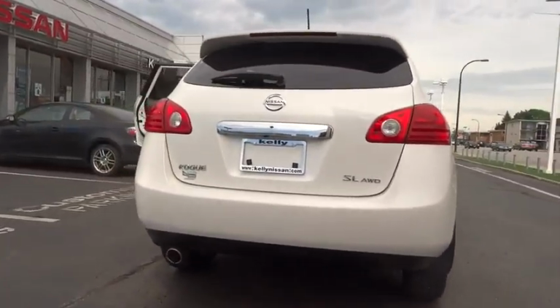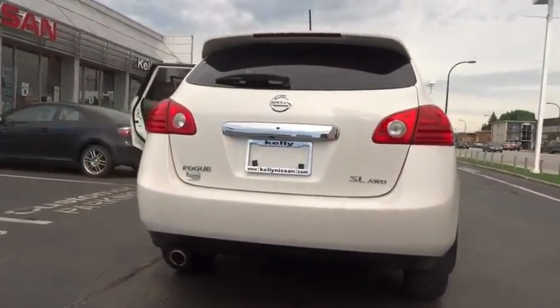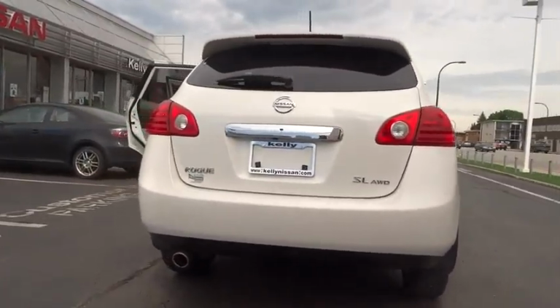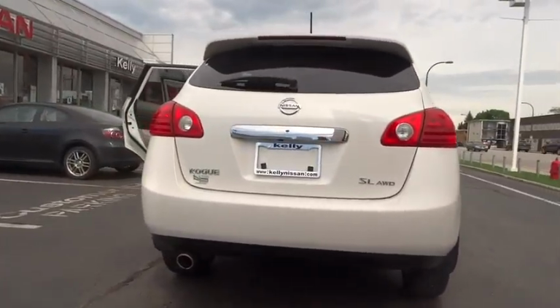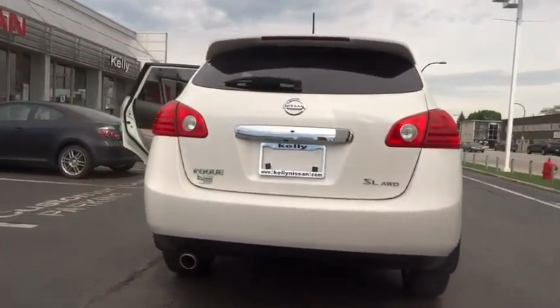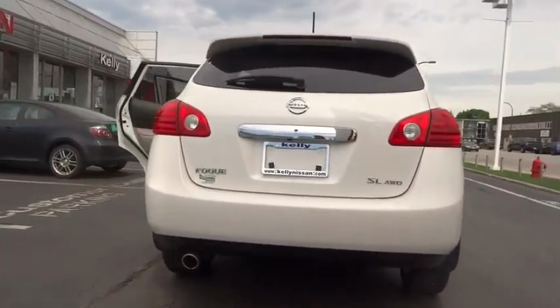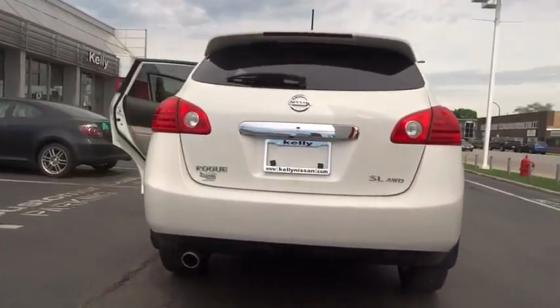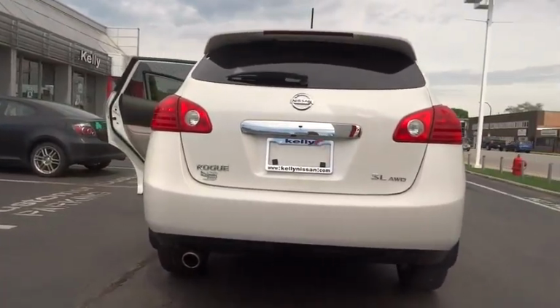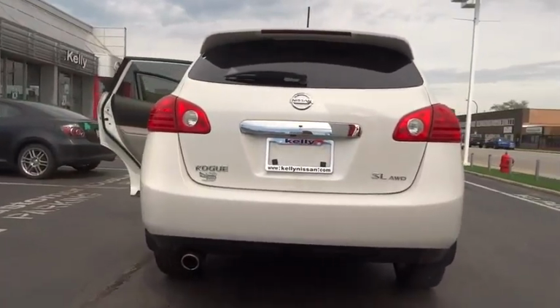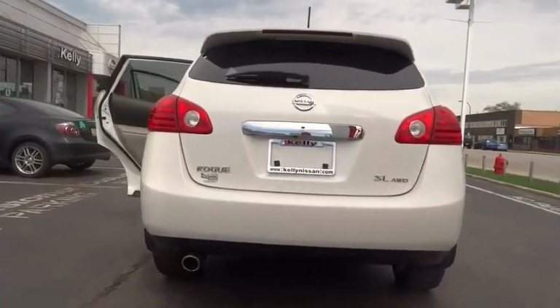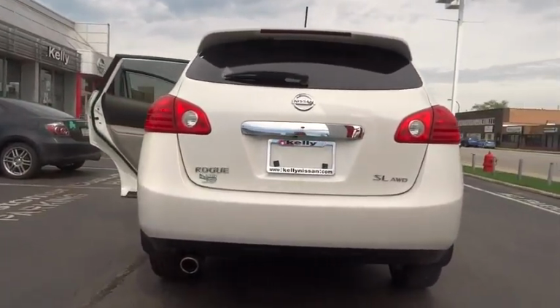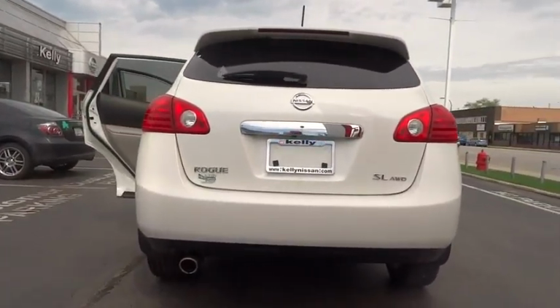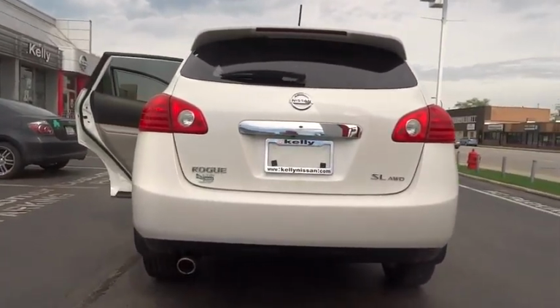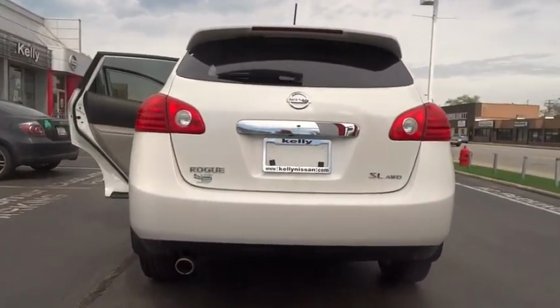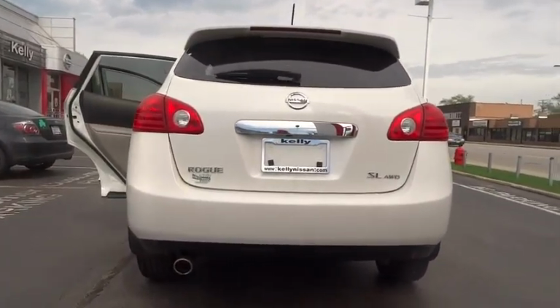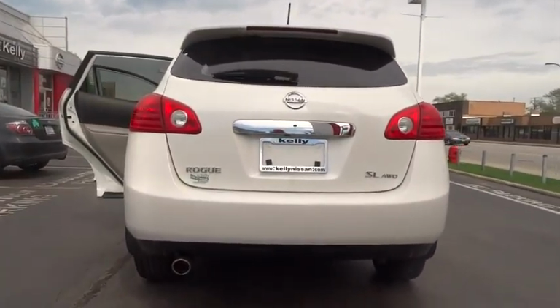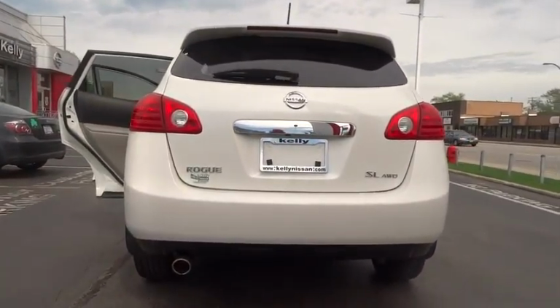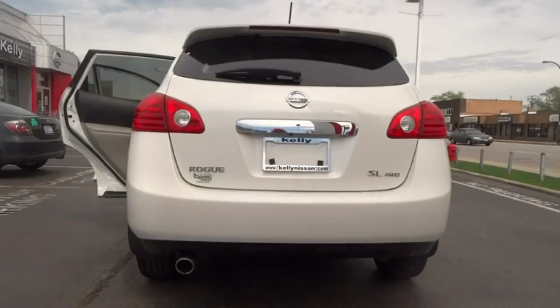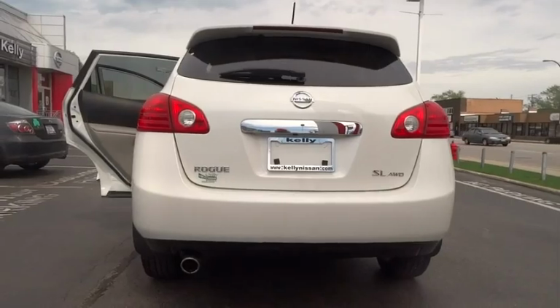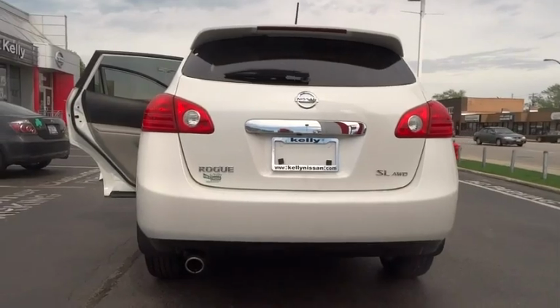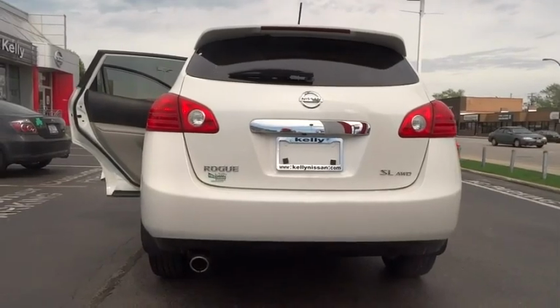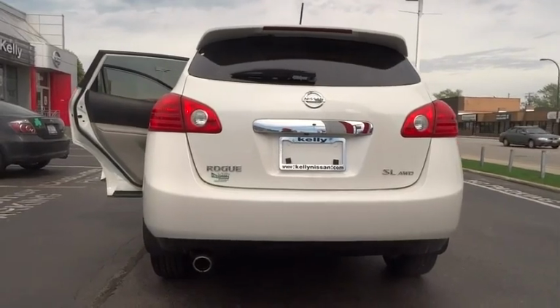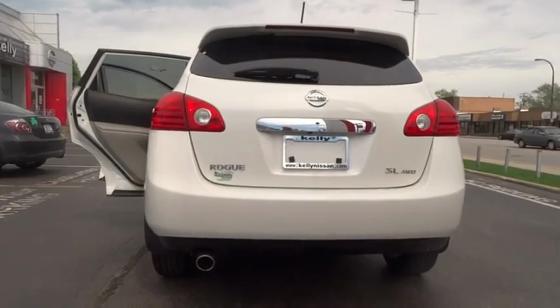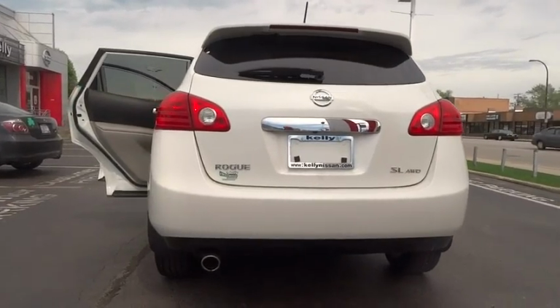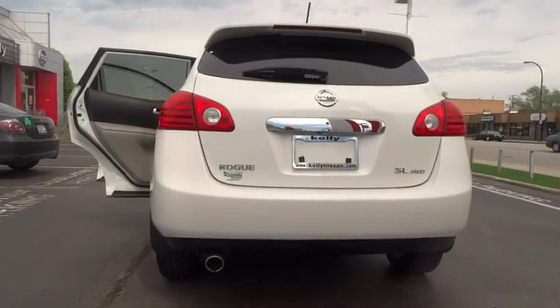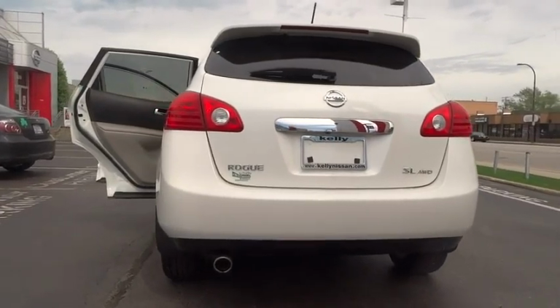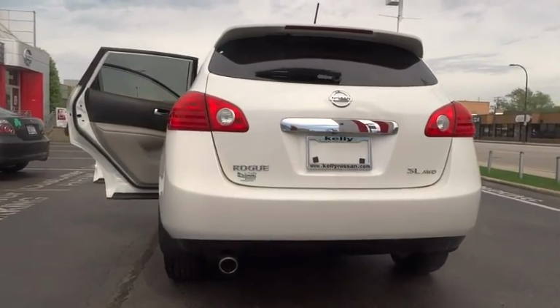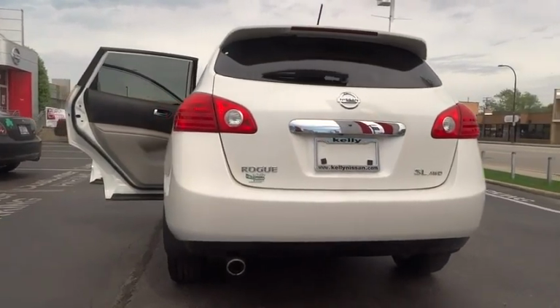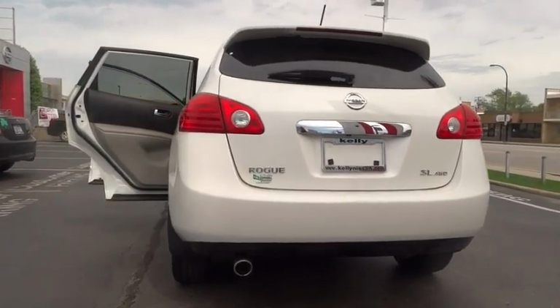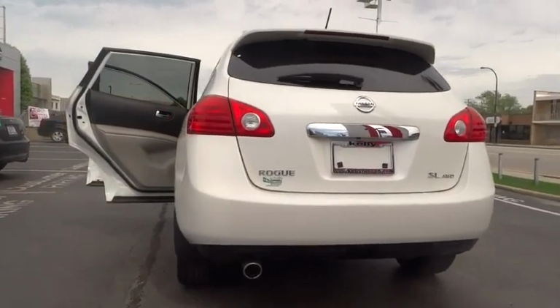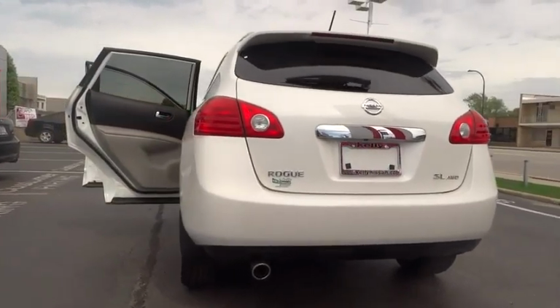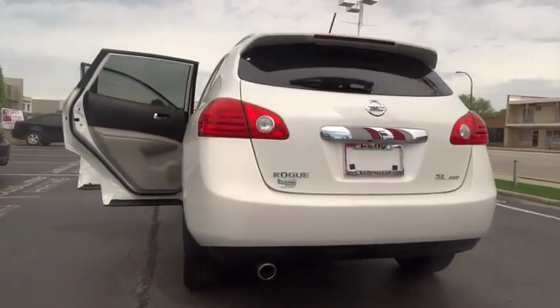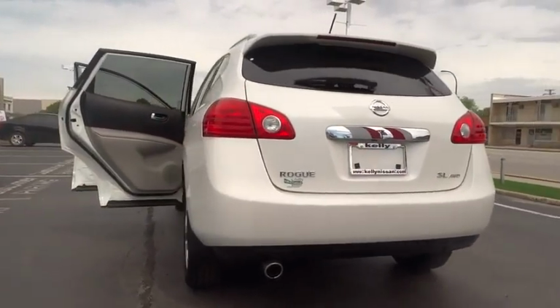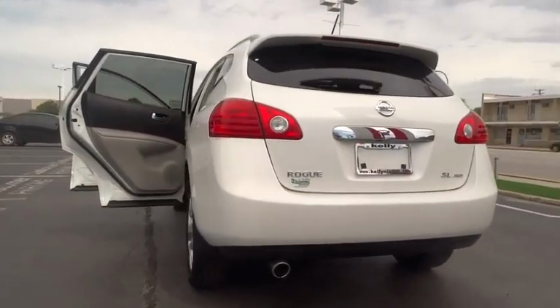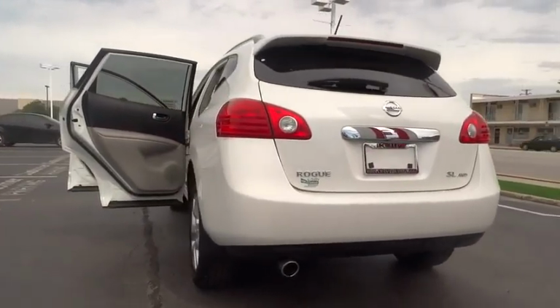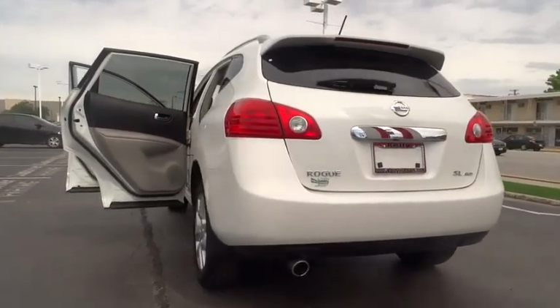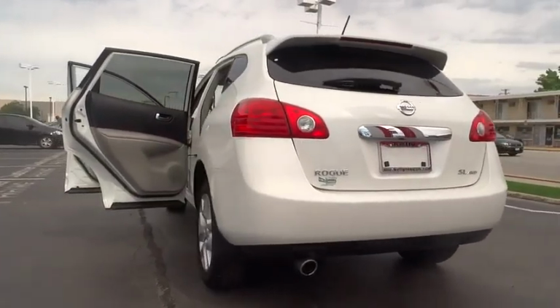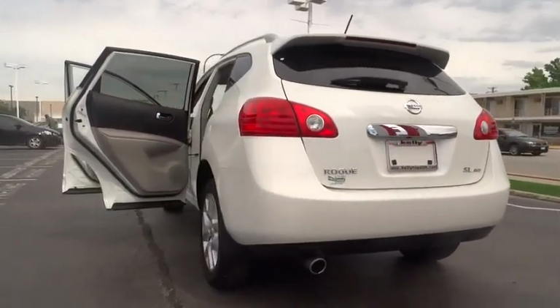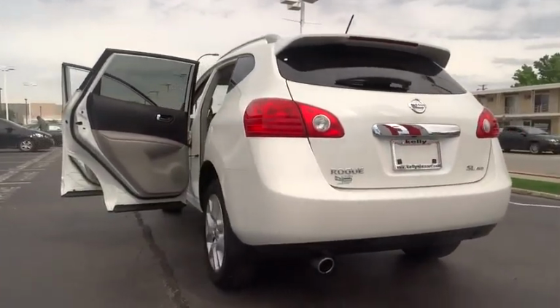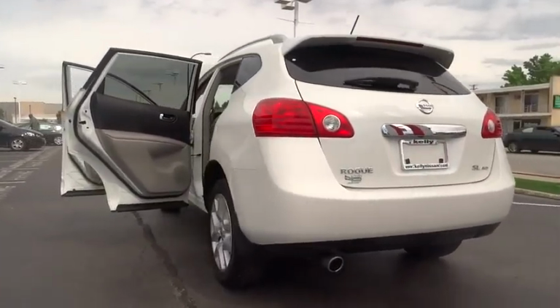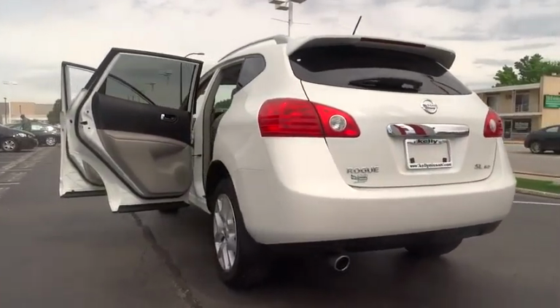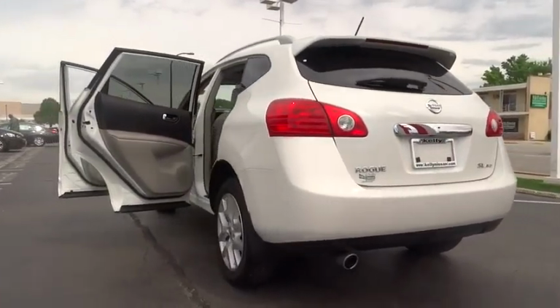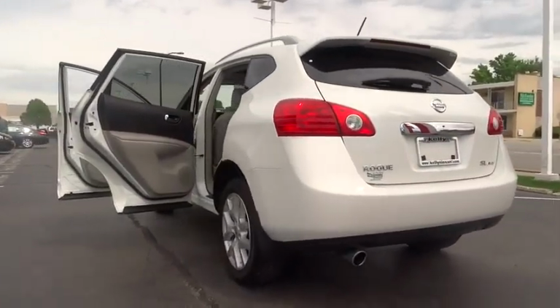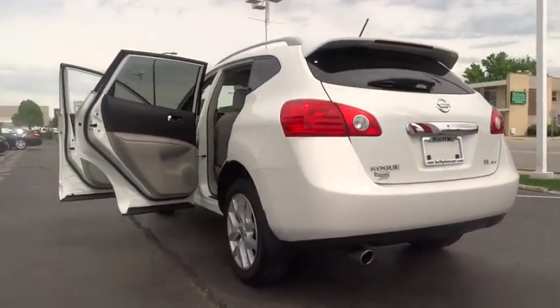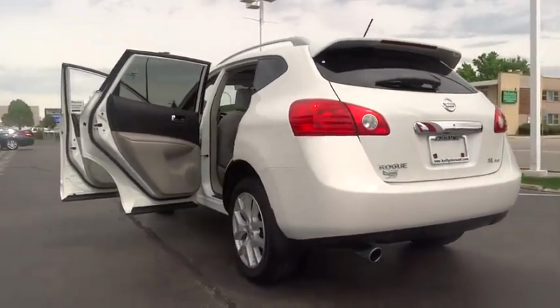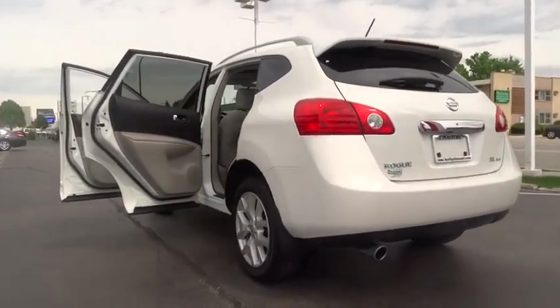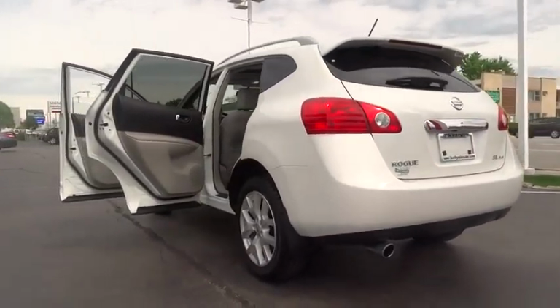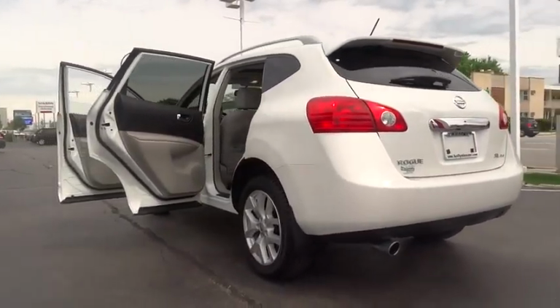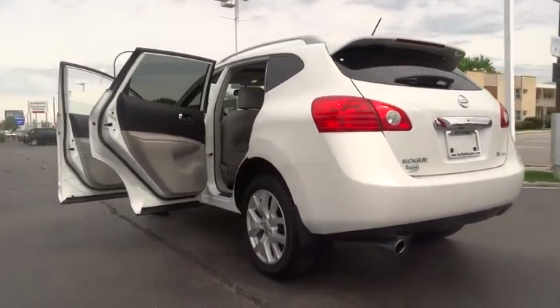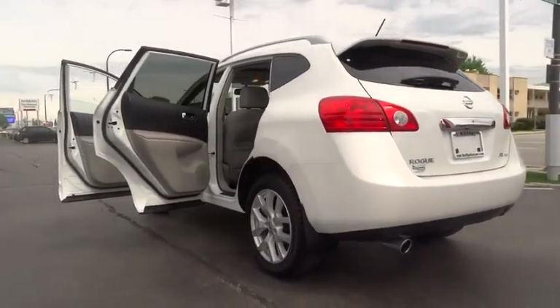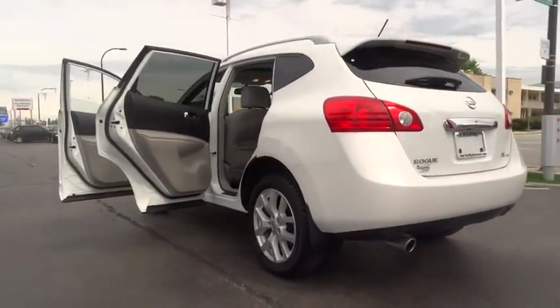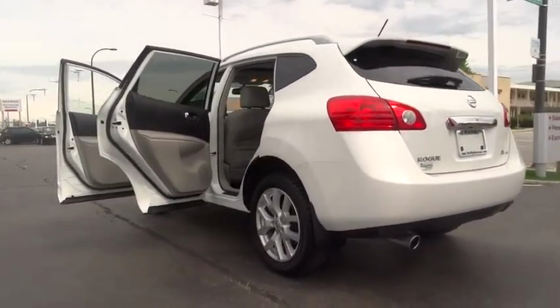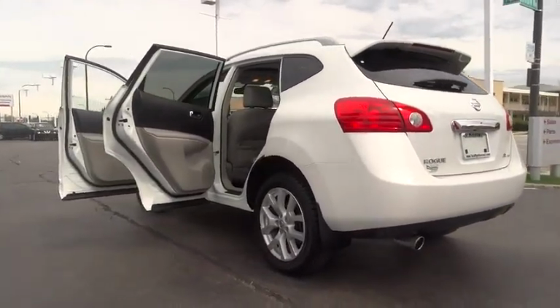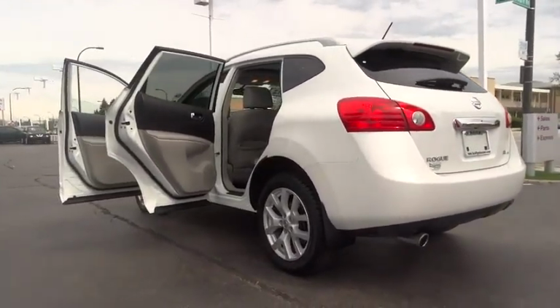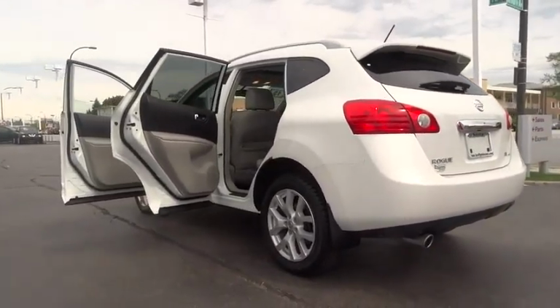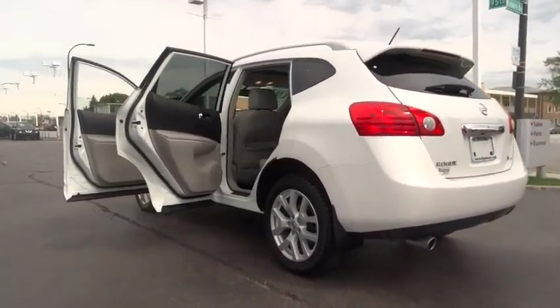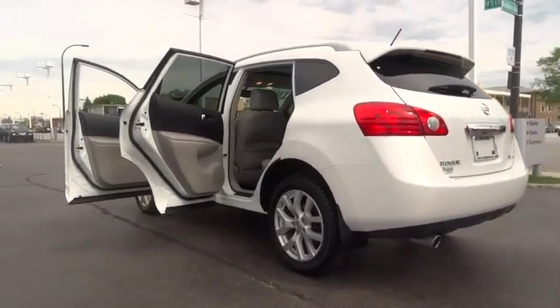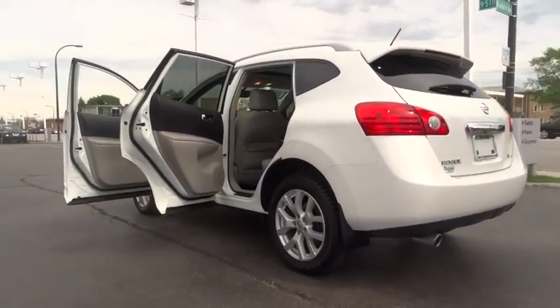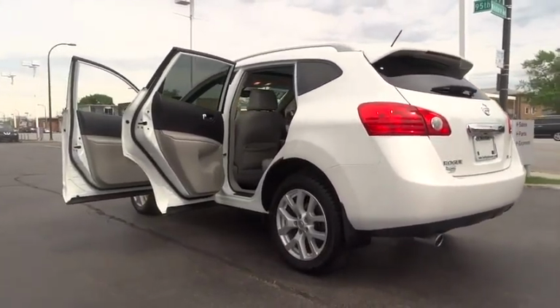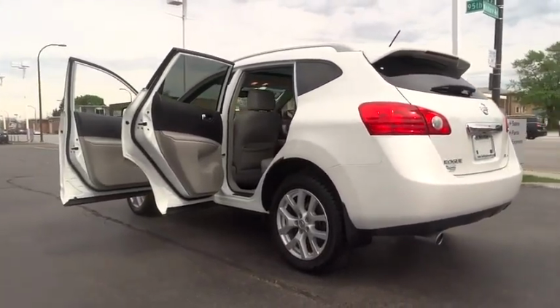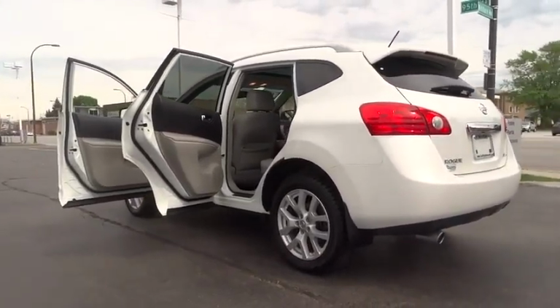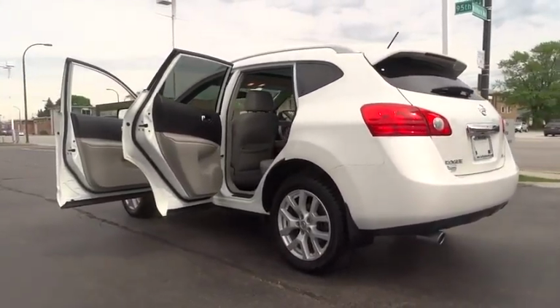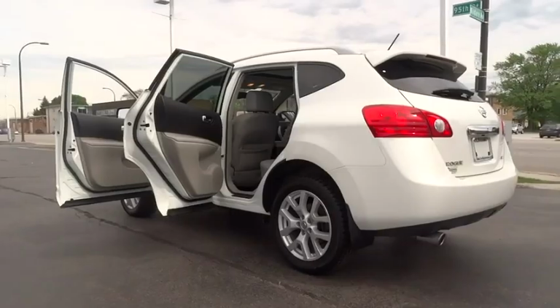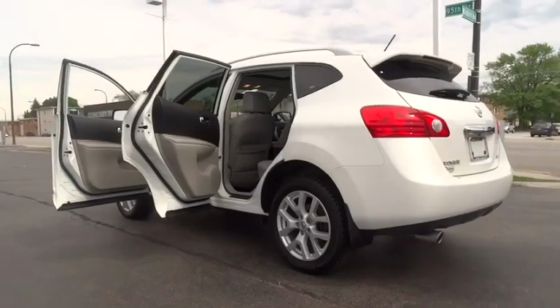This vehicle has less than 35,000 miles. Here are some of this vehicle's great options: anti-lock braking system,